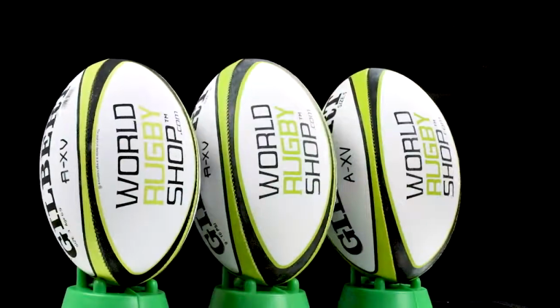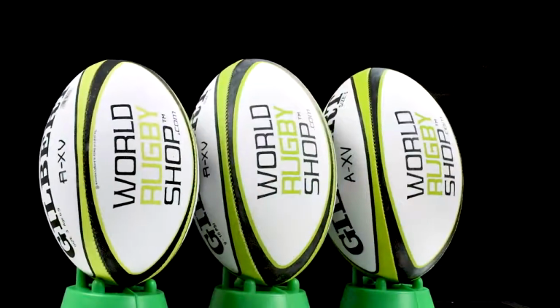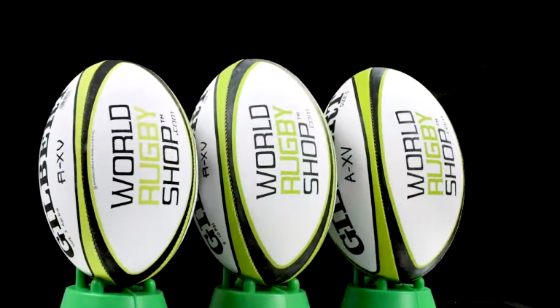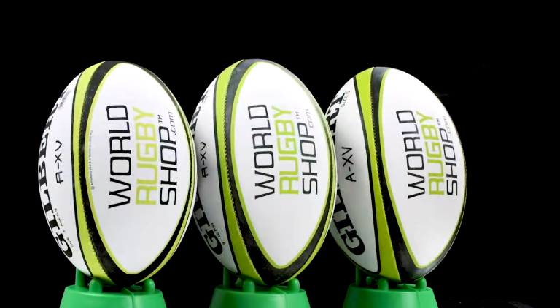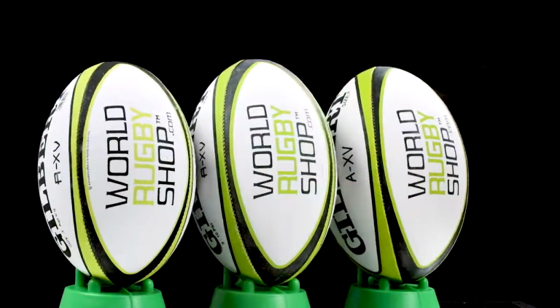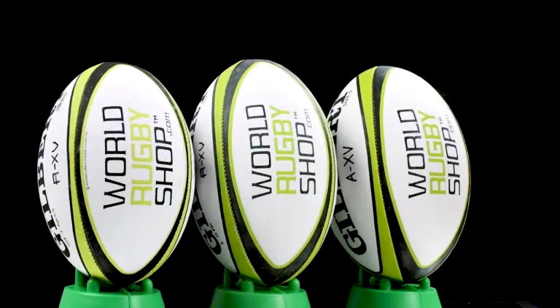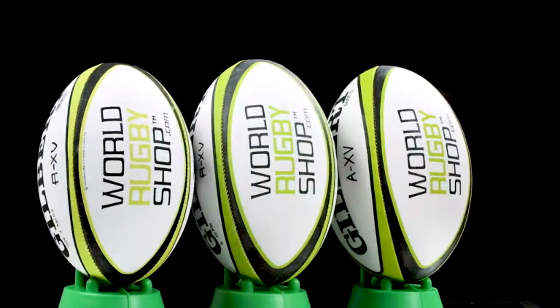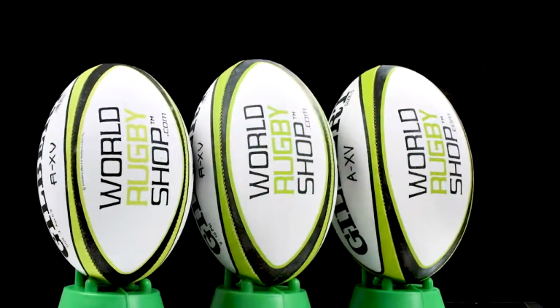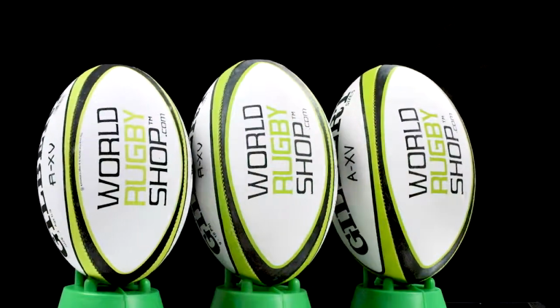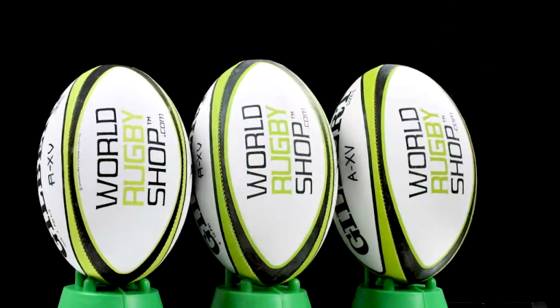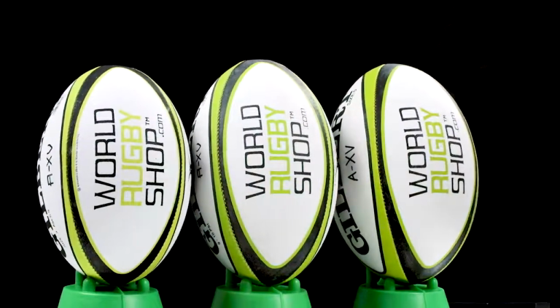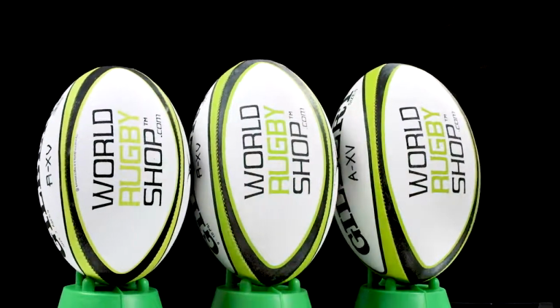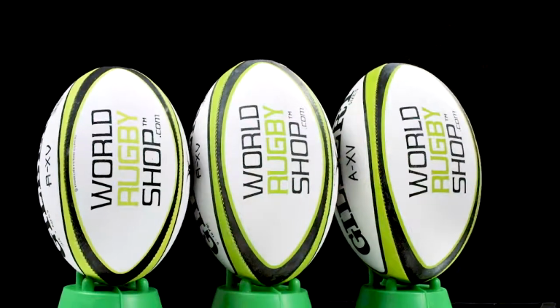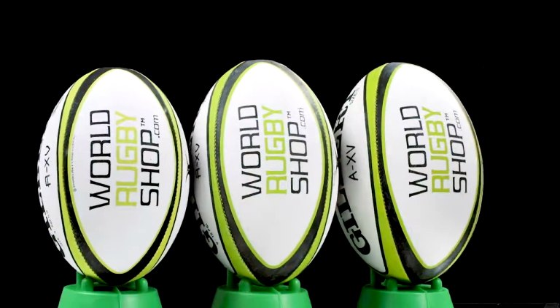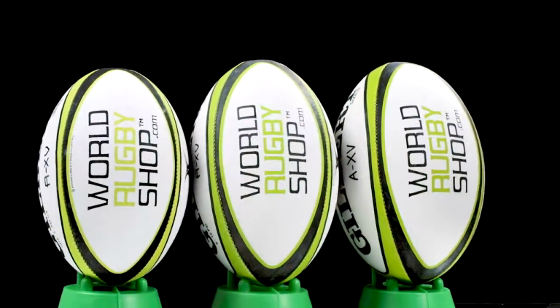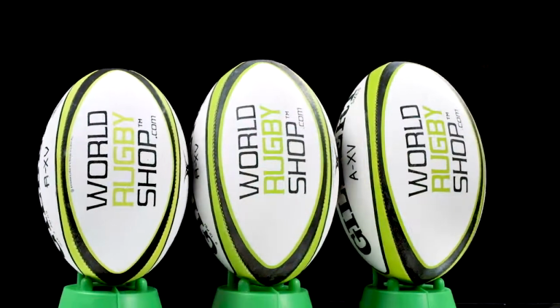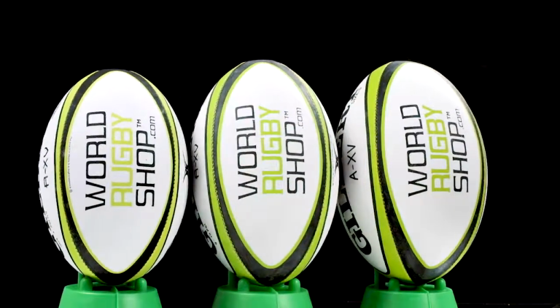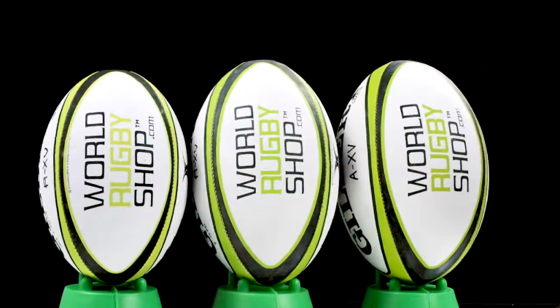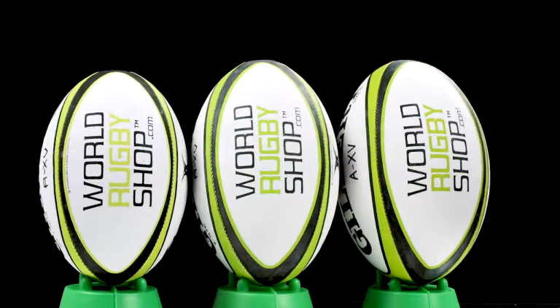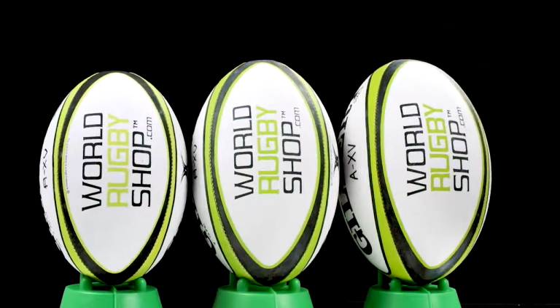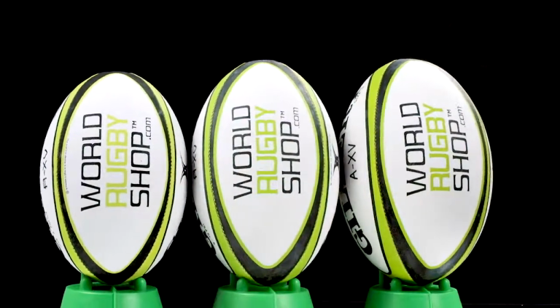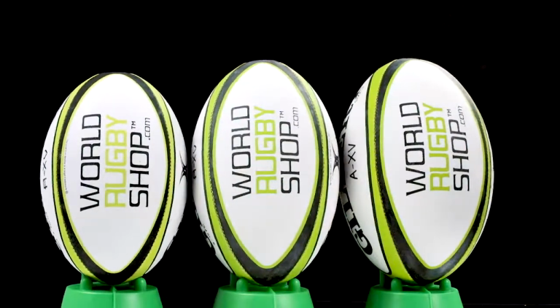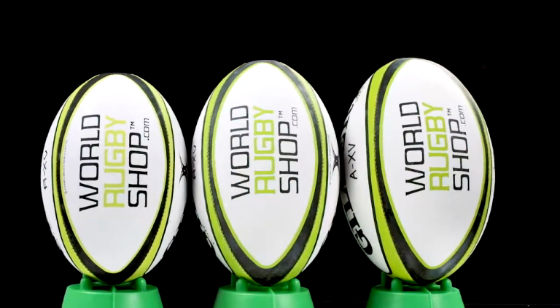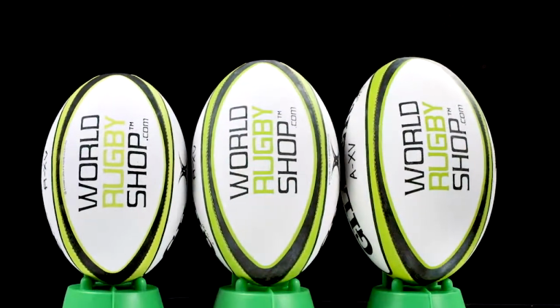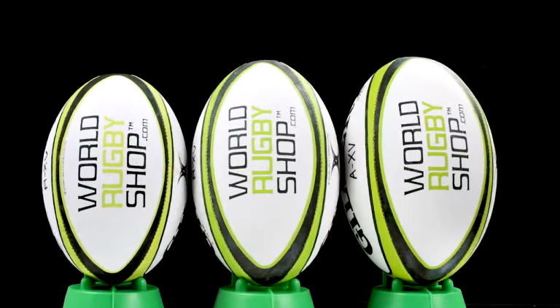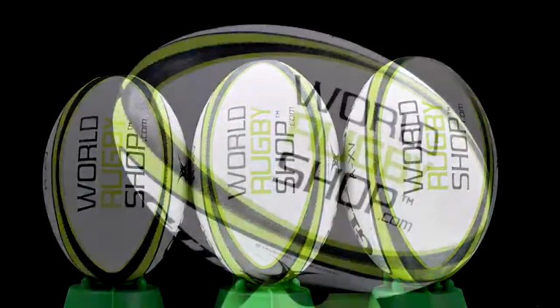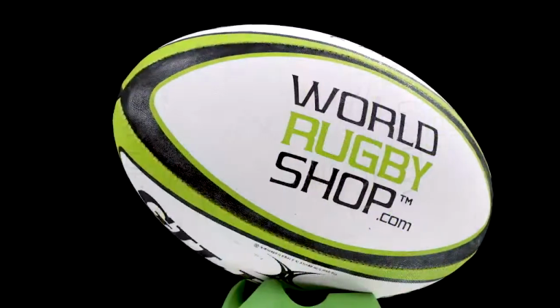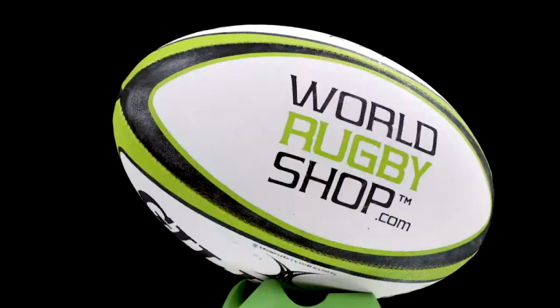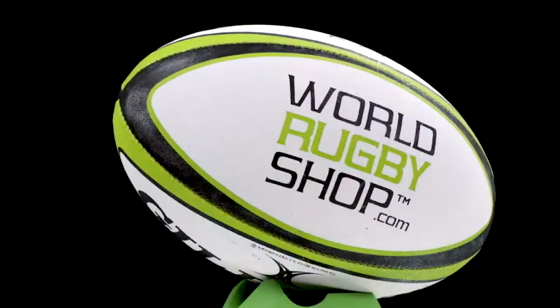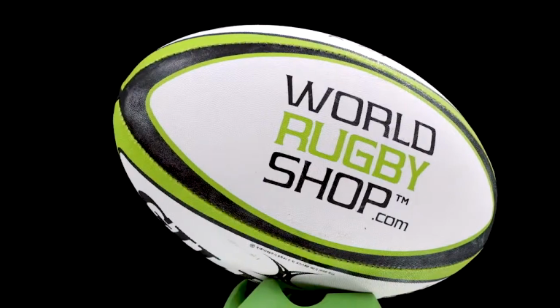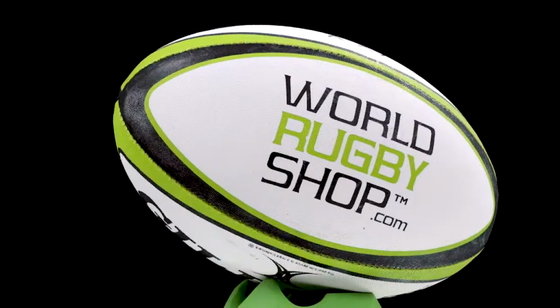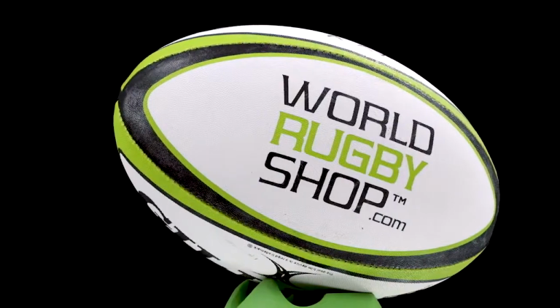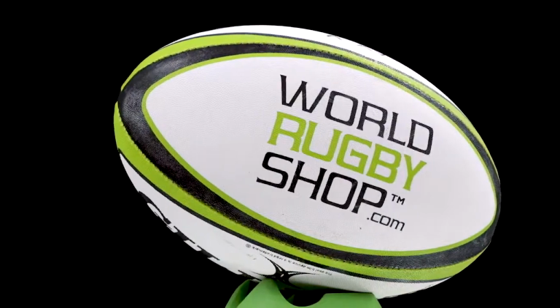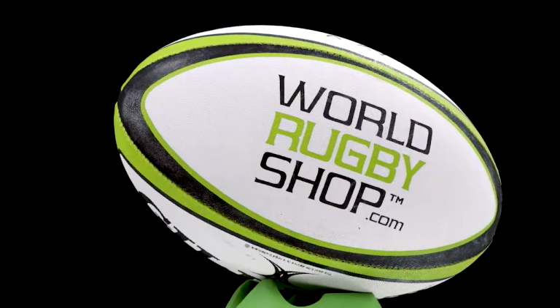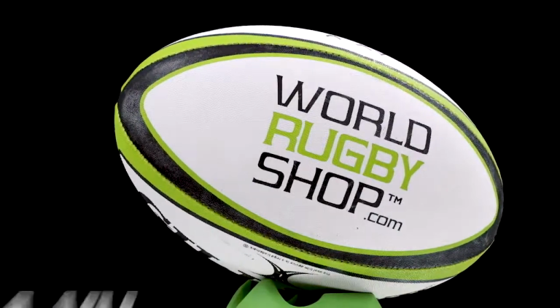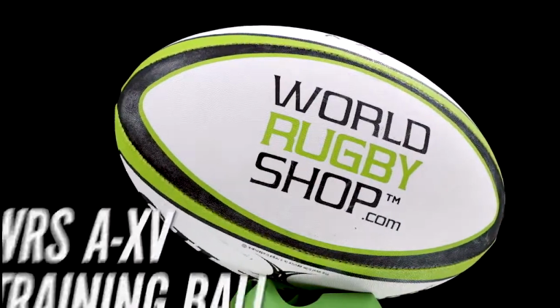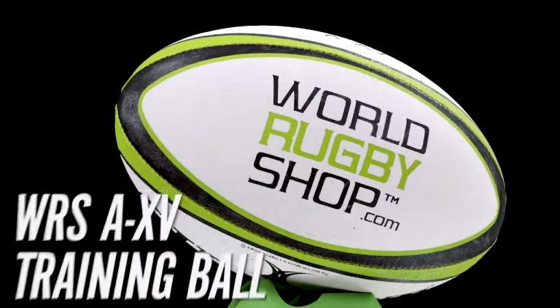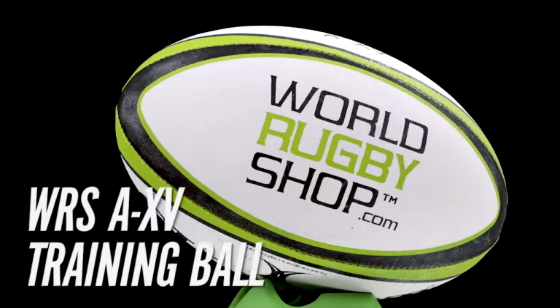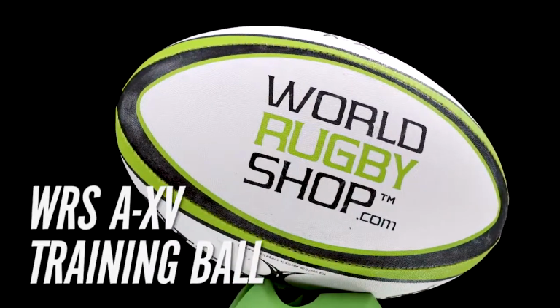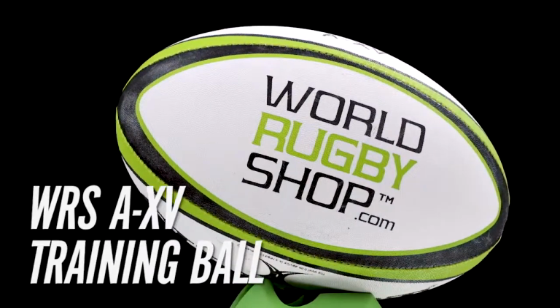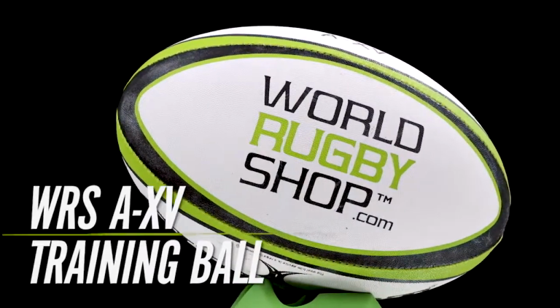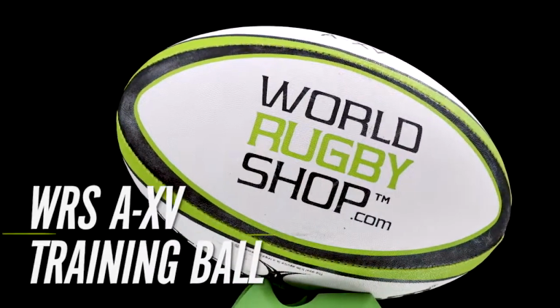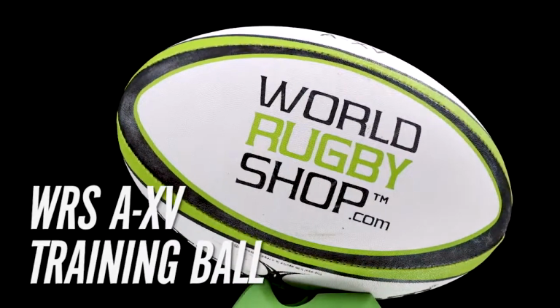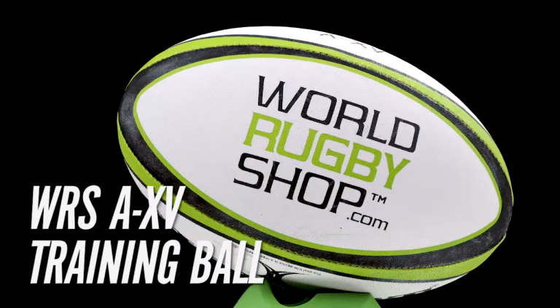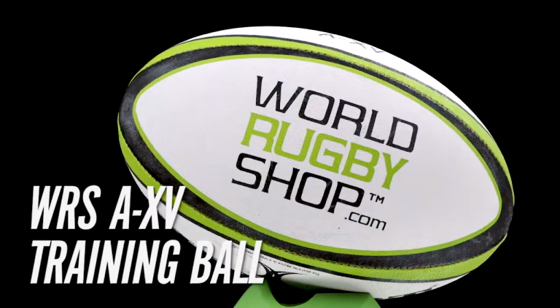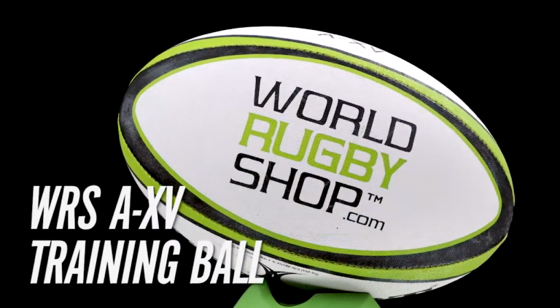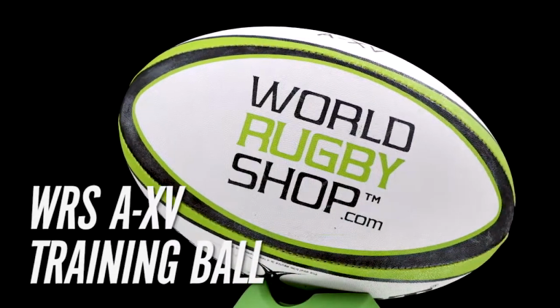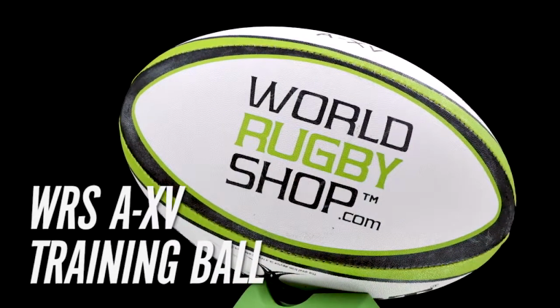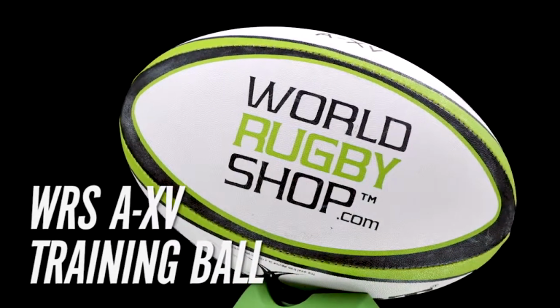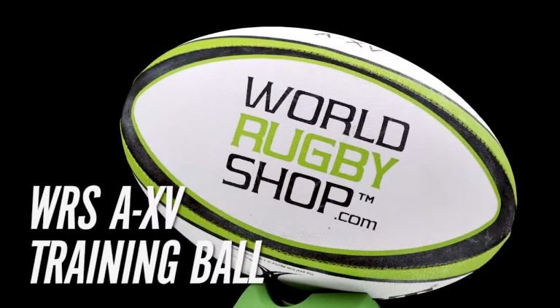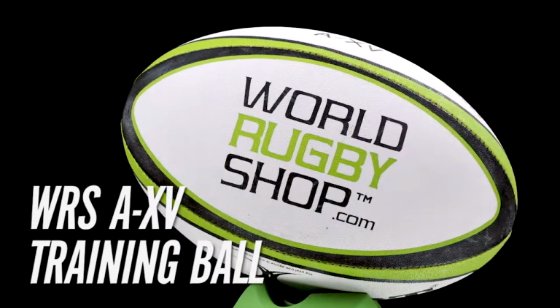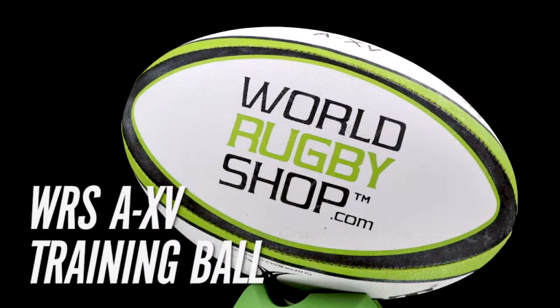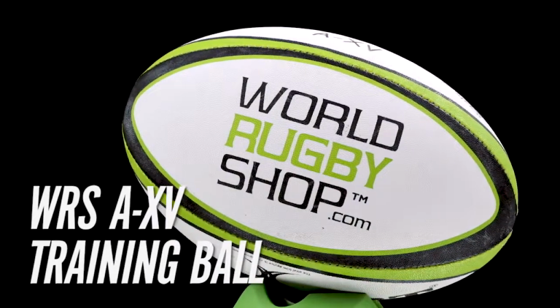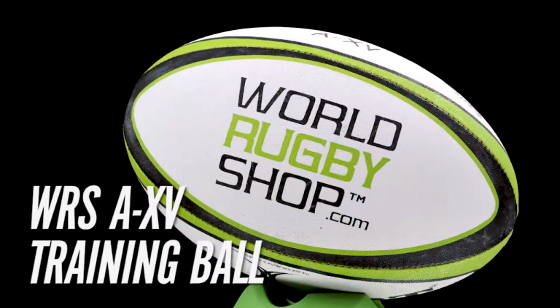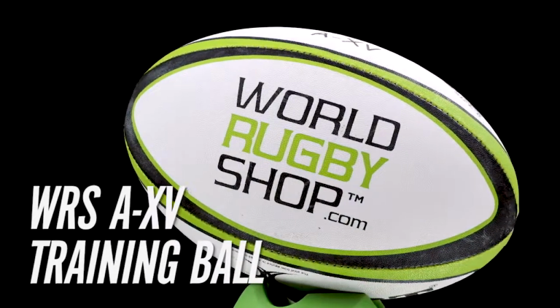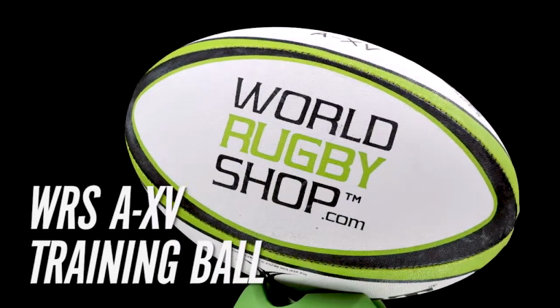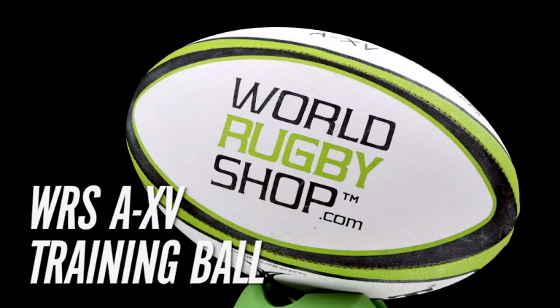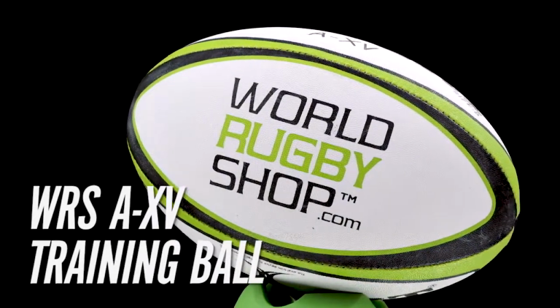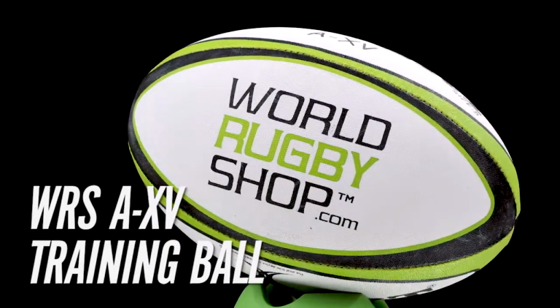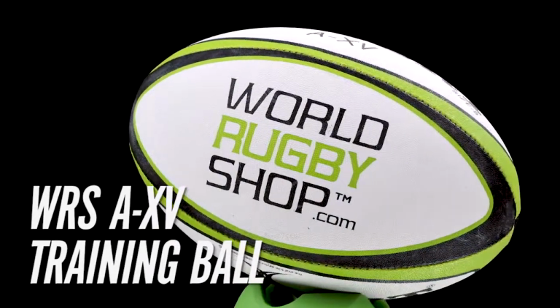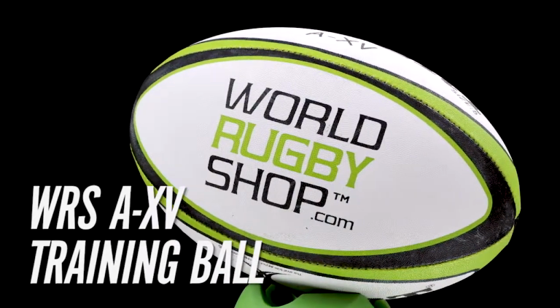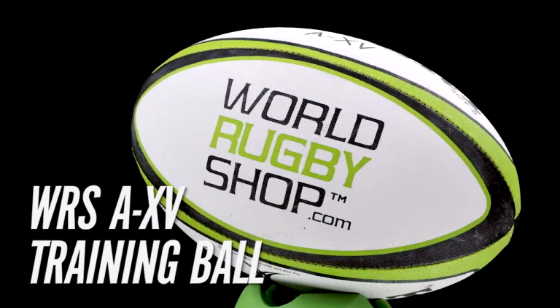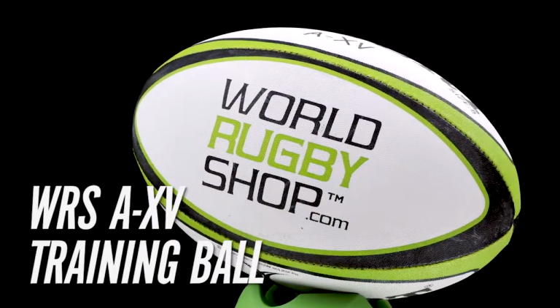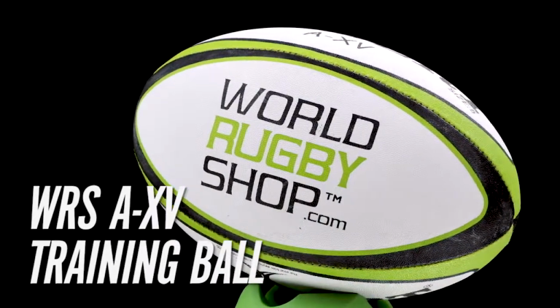Available in size 3, 4, and 5. Get the most out of your training with the World Rugby Shop A15 Rugby Training Ball.